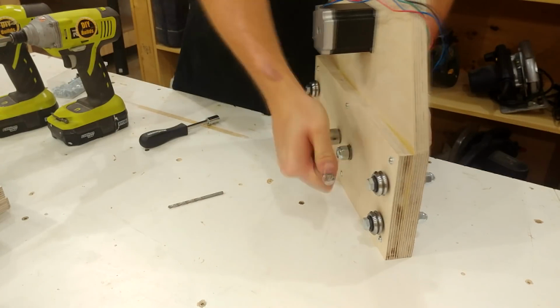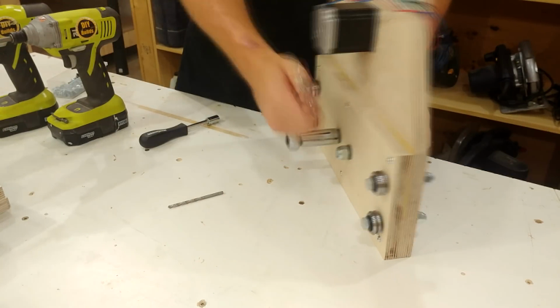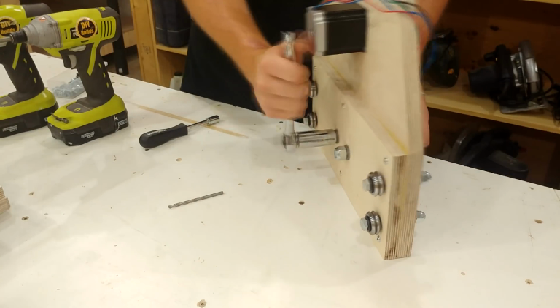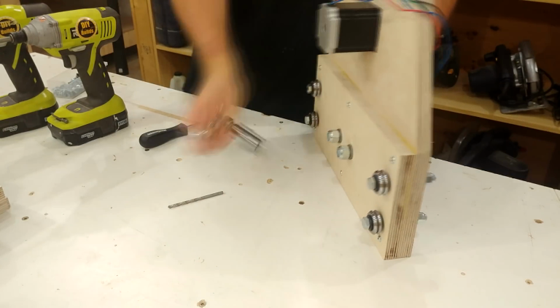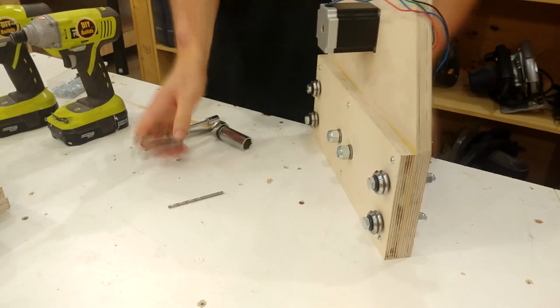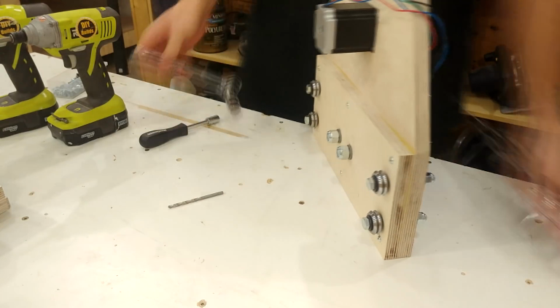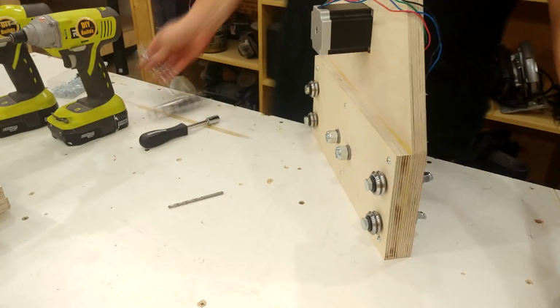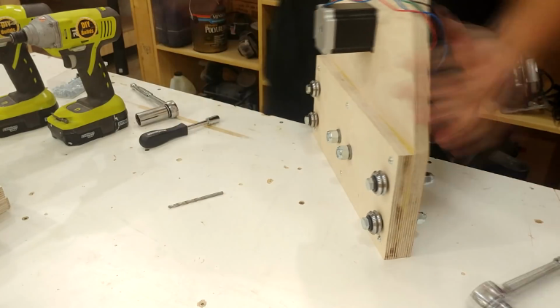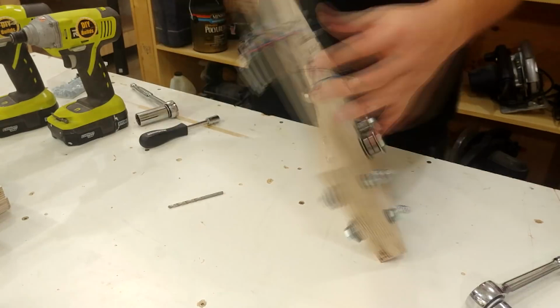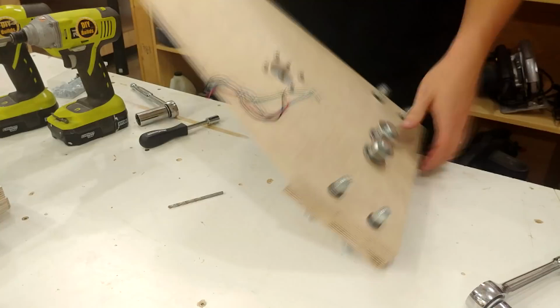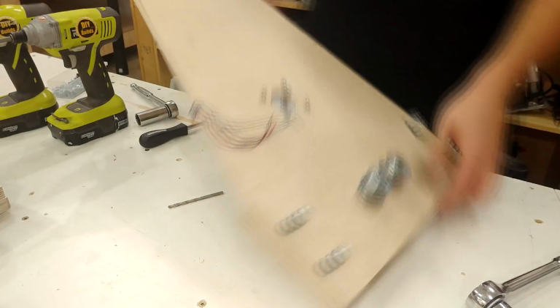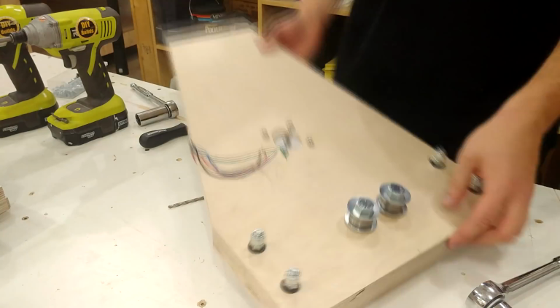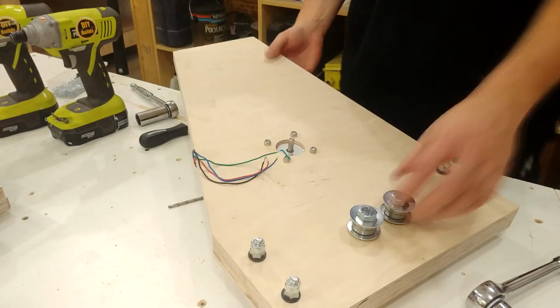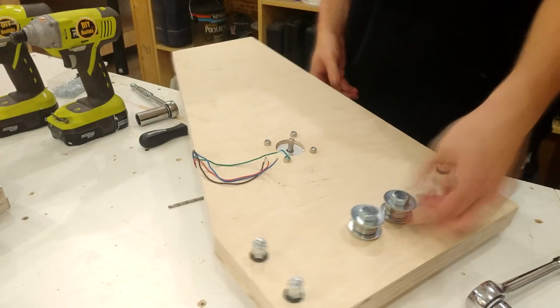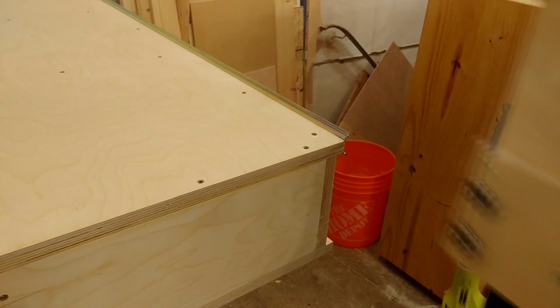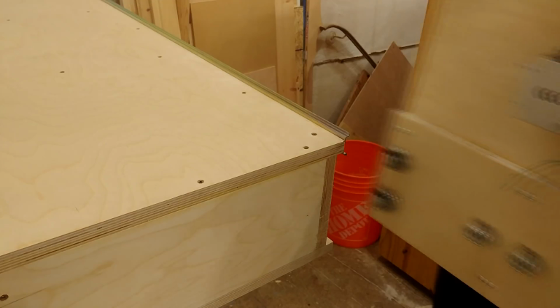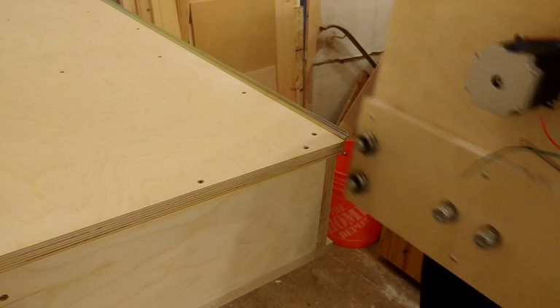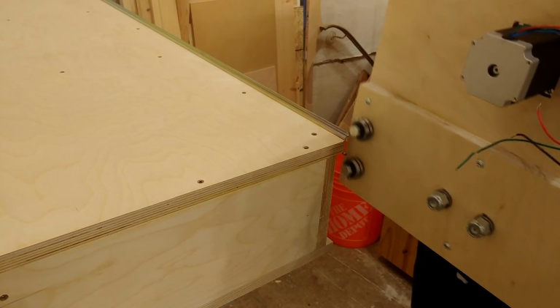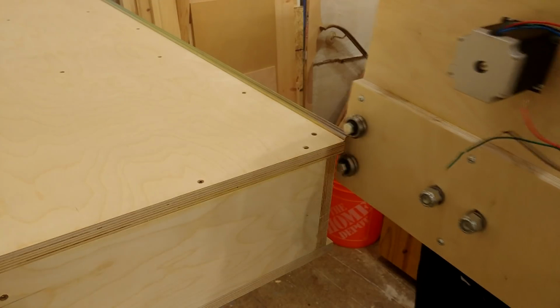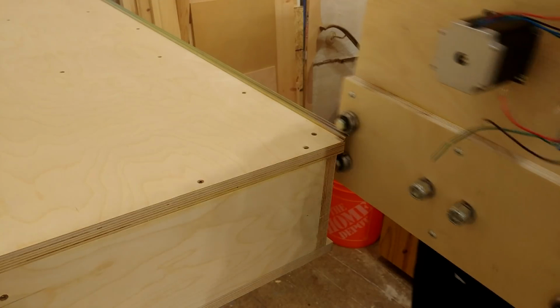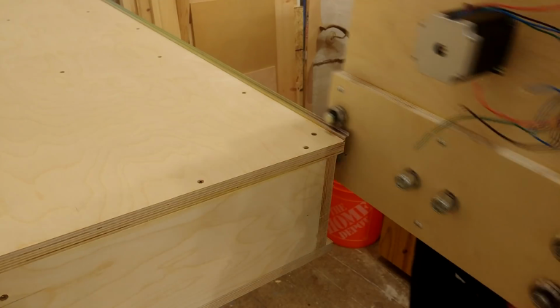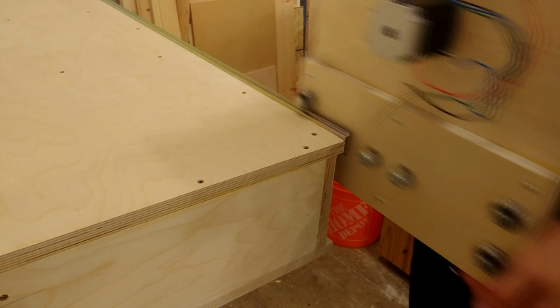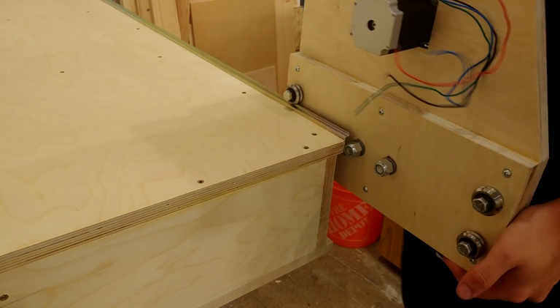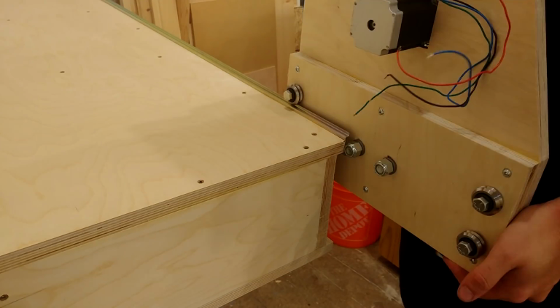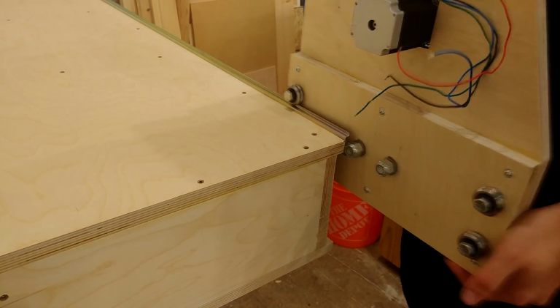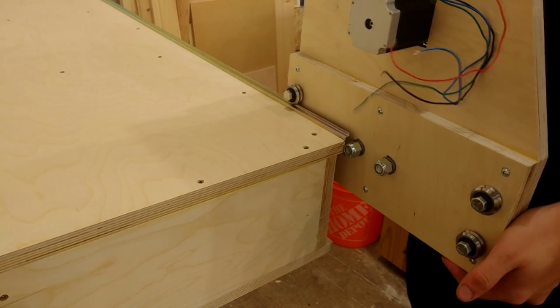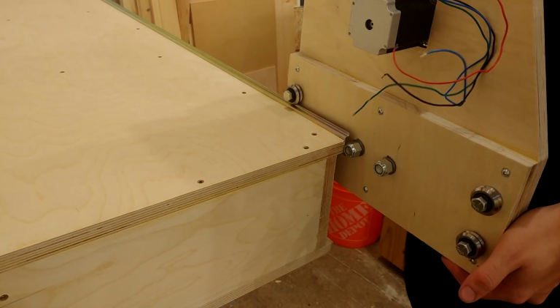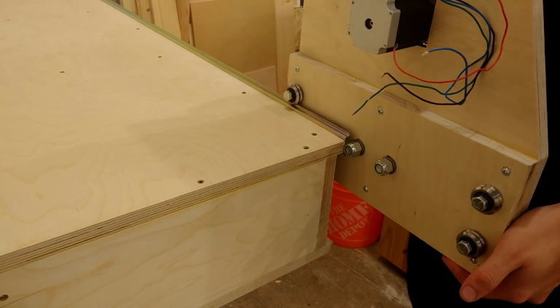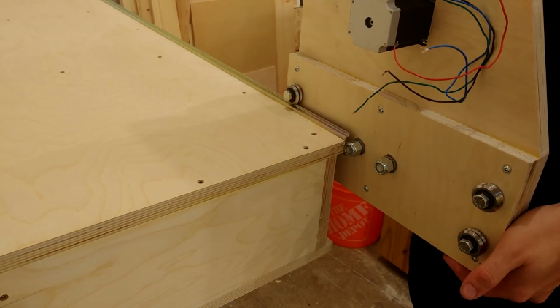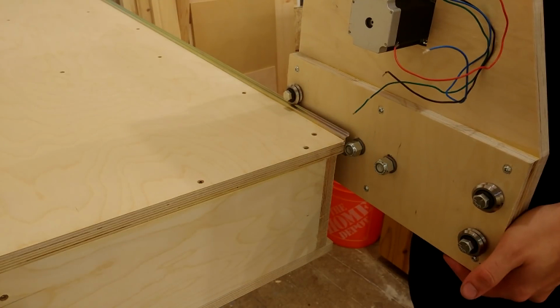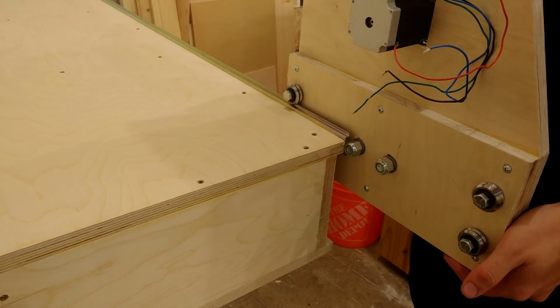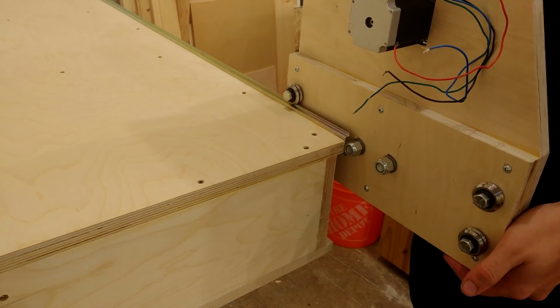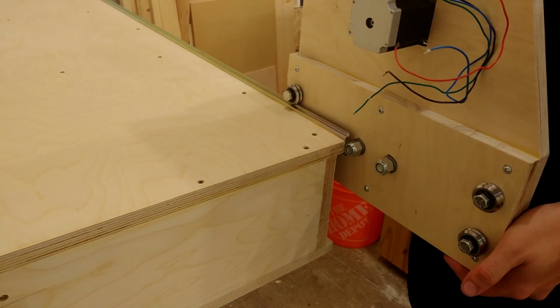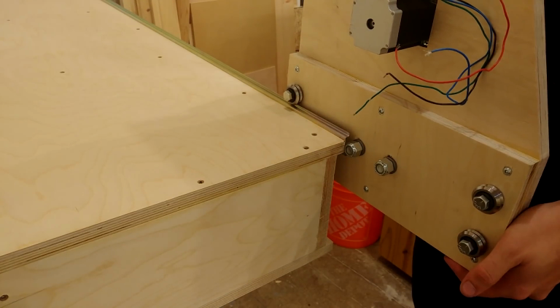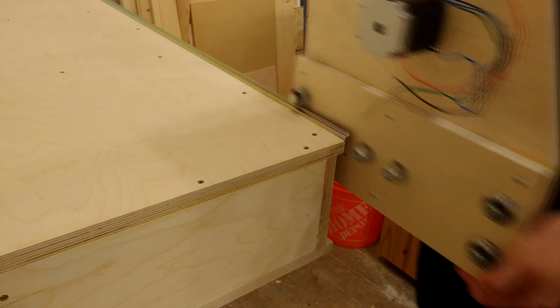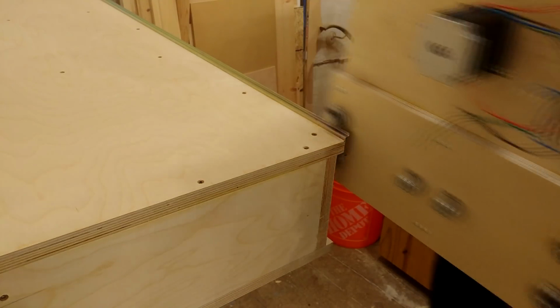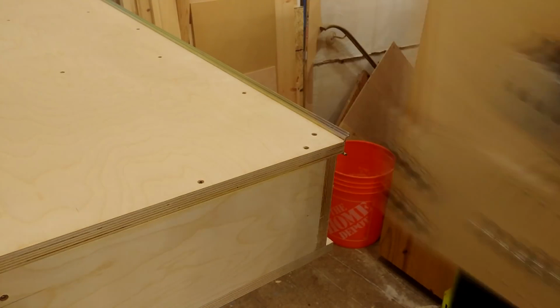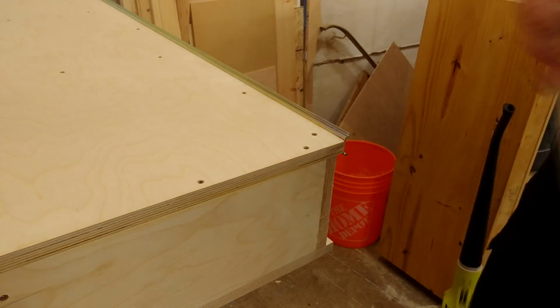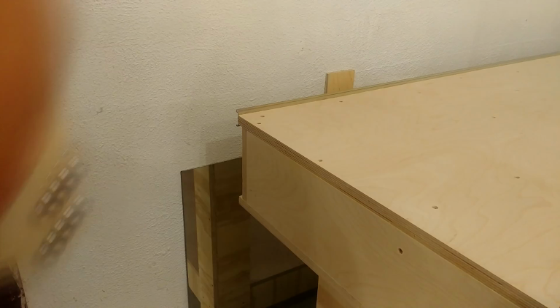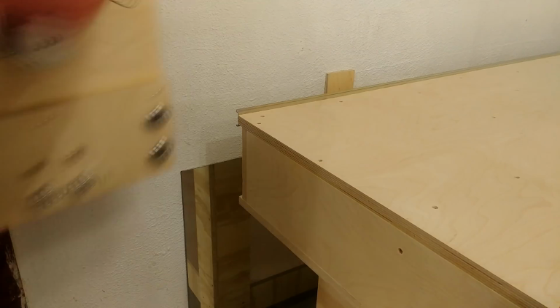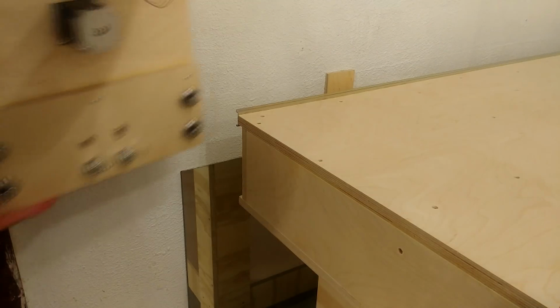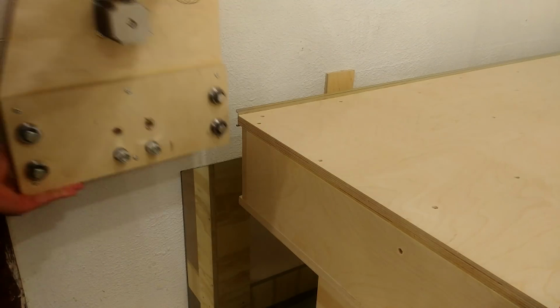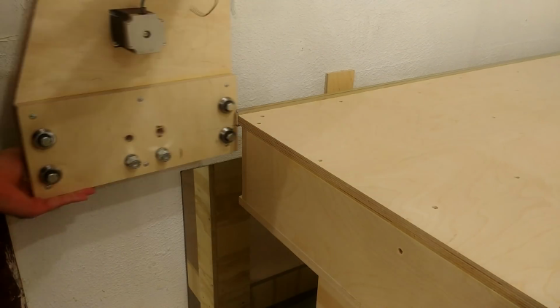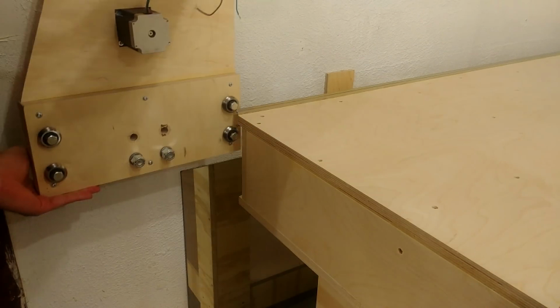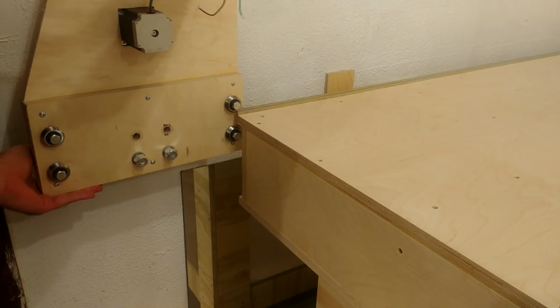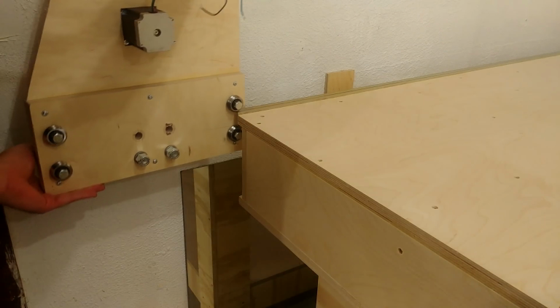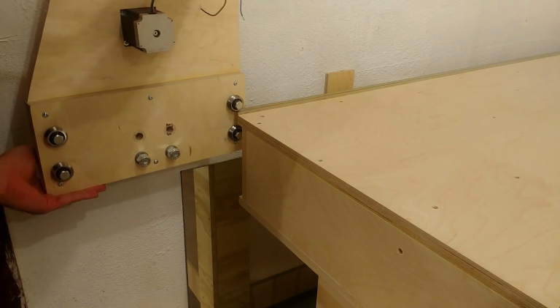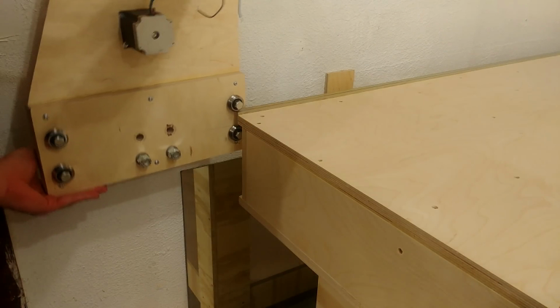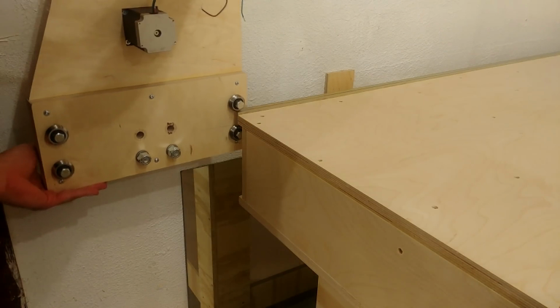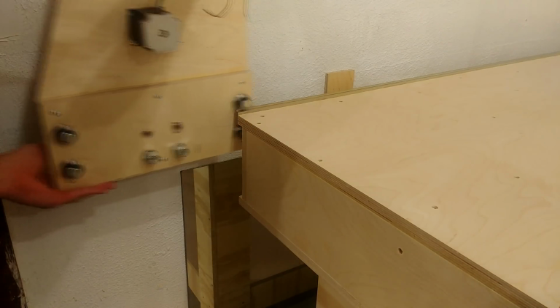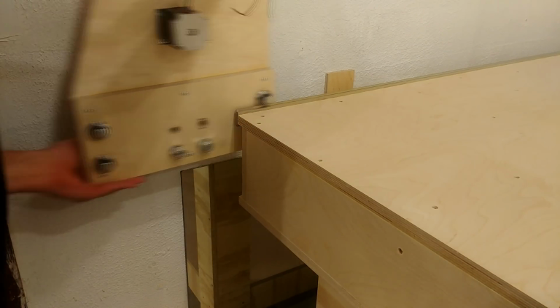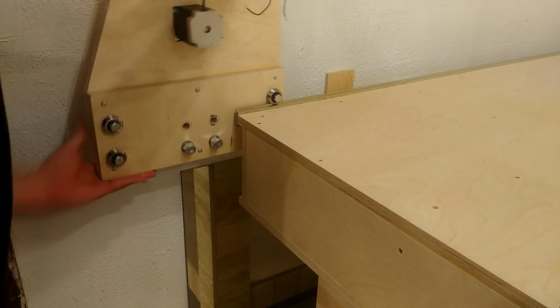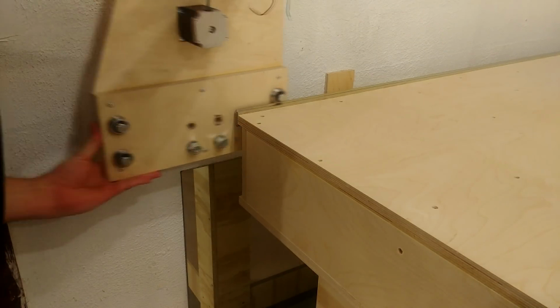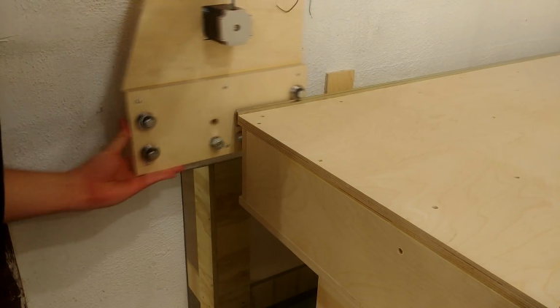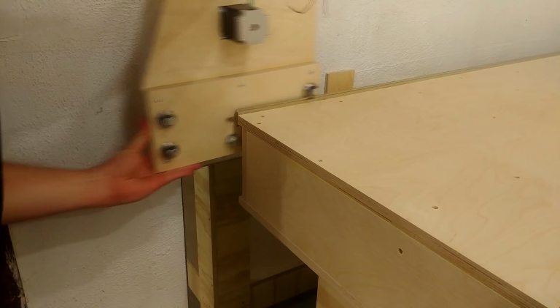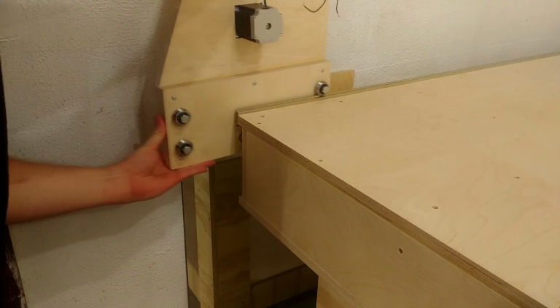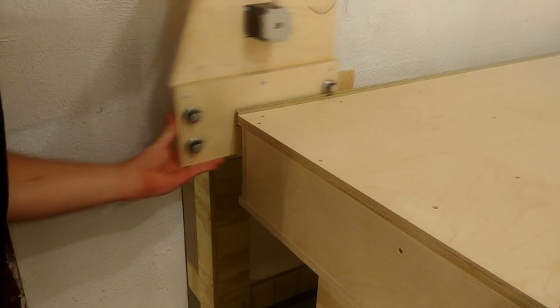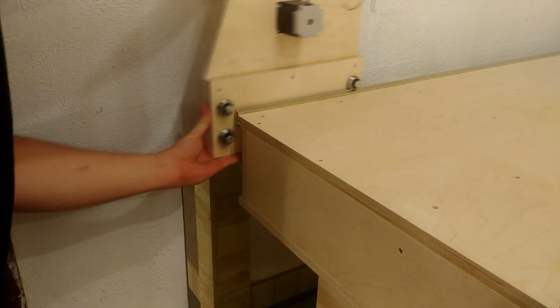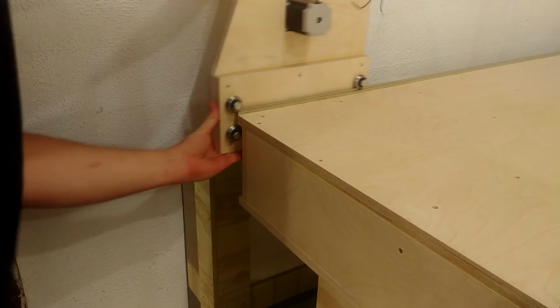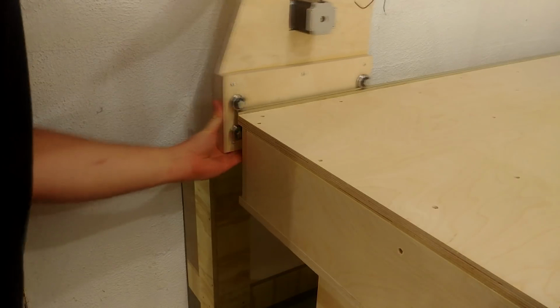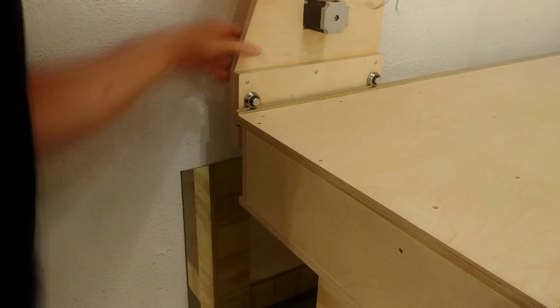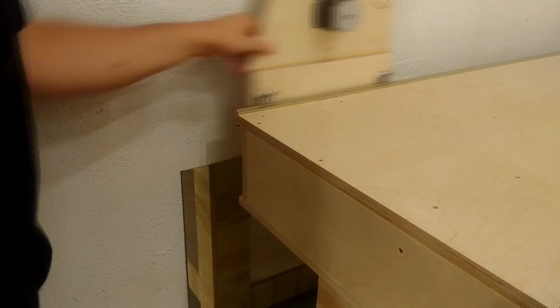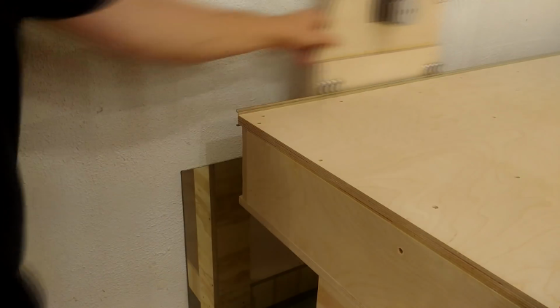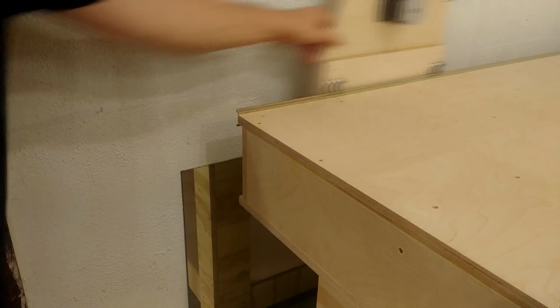And now you're about to see what happens when you don't double-check your measurements. And now you know why there are two extra holes in the gantry.